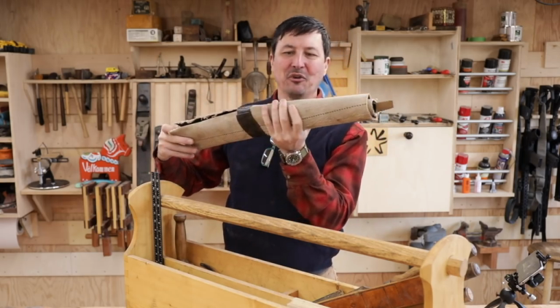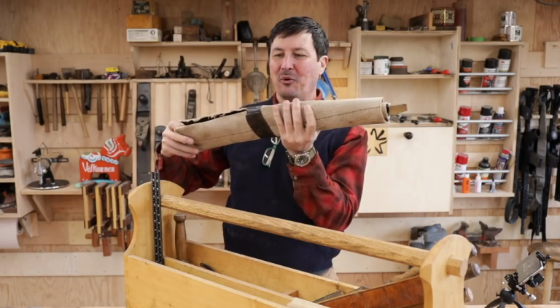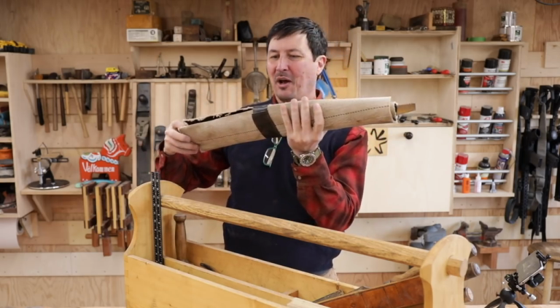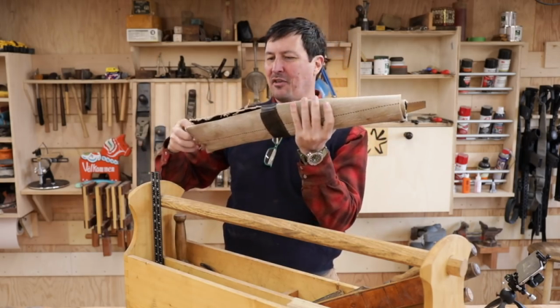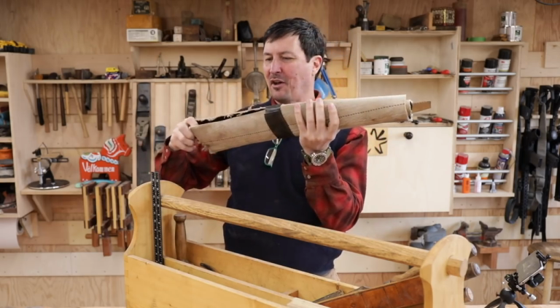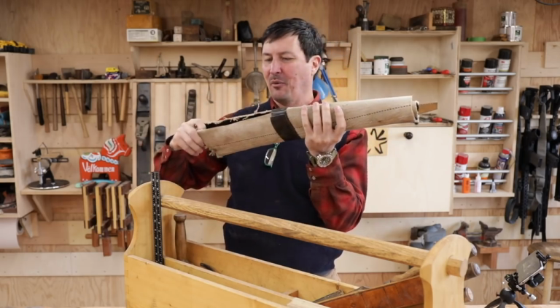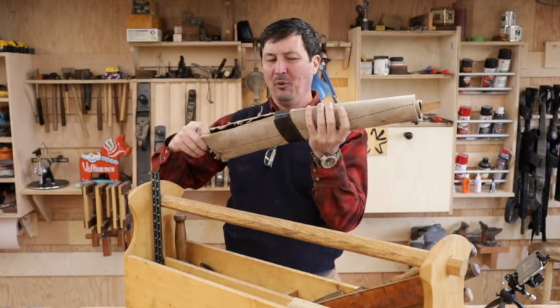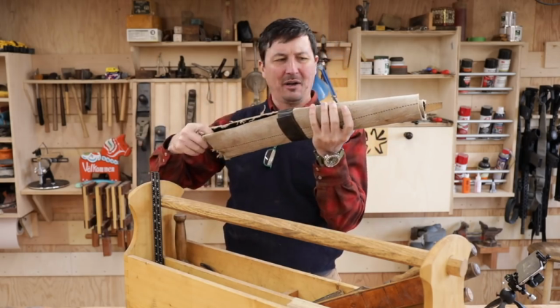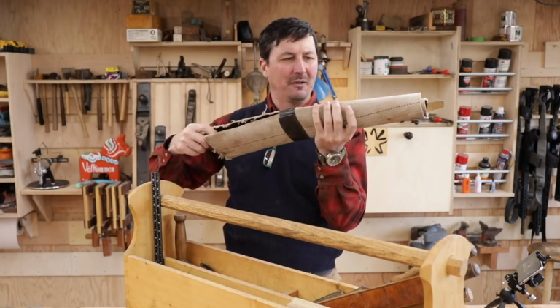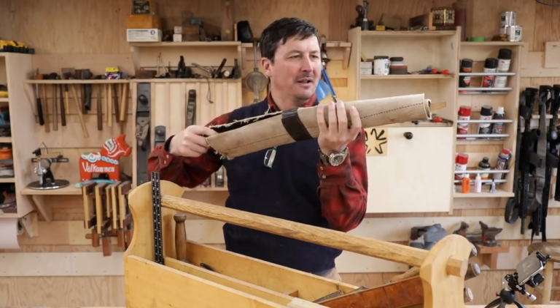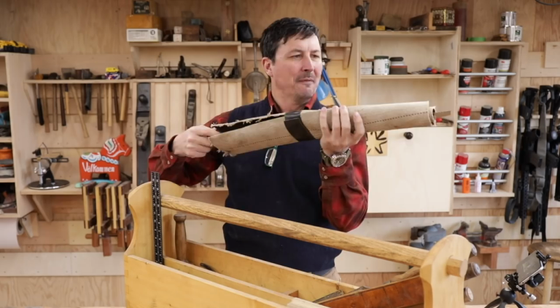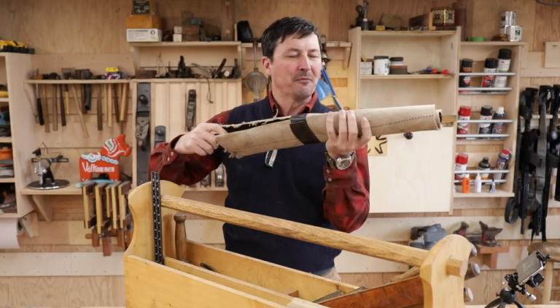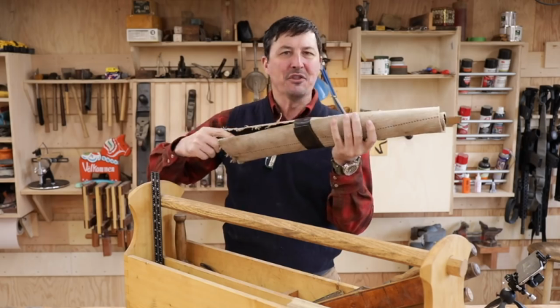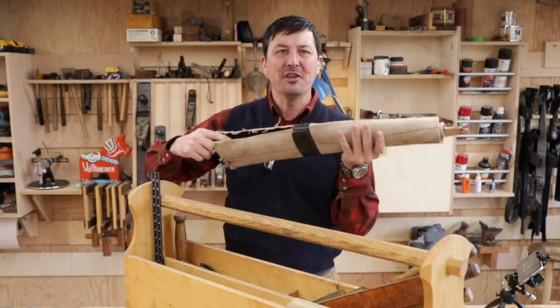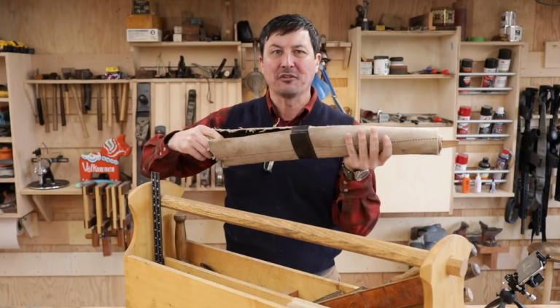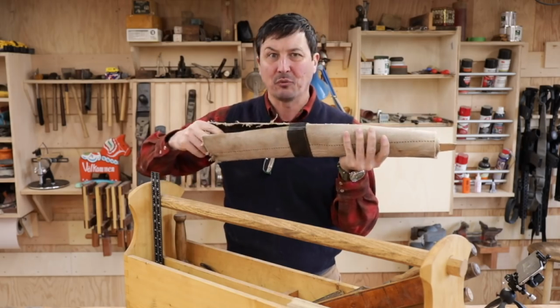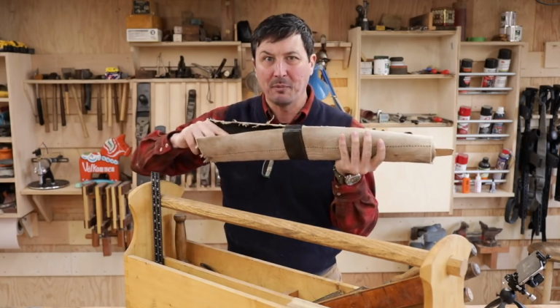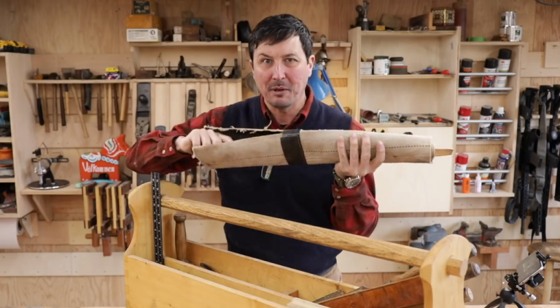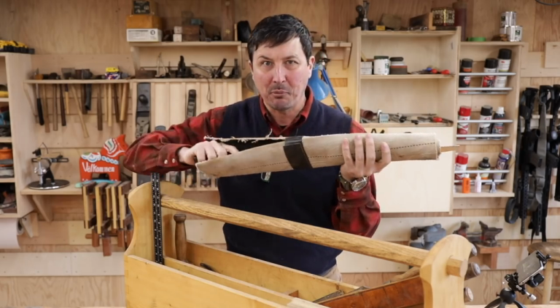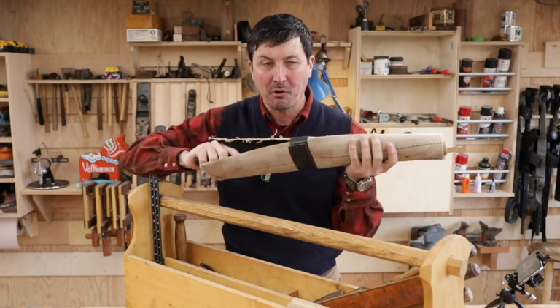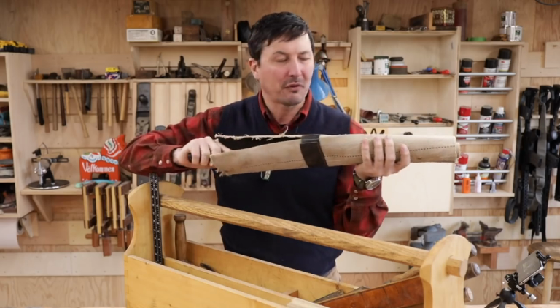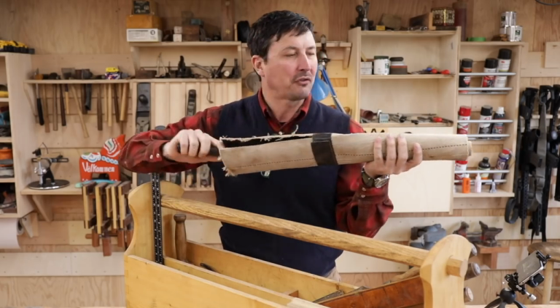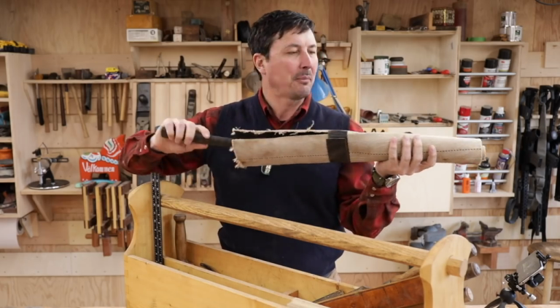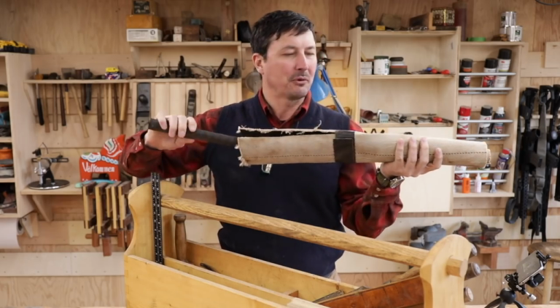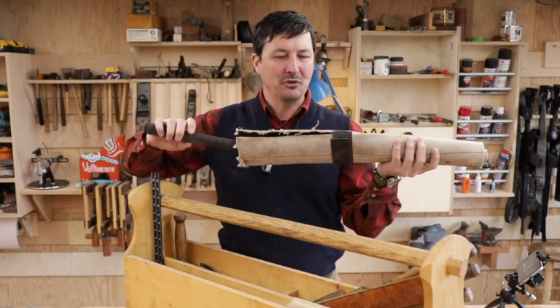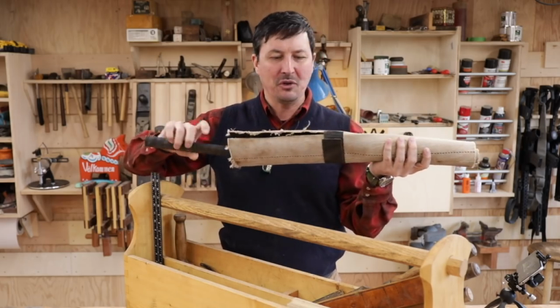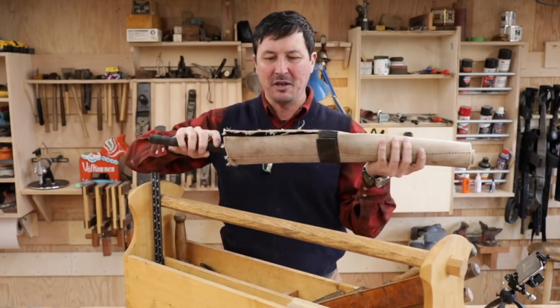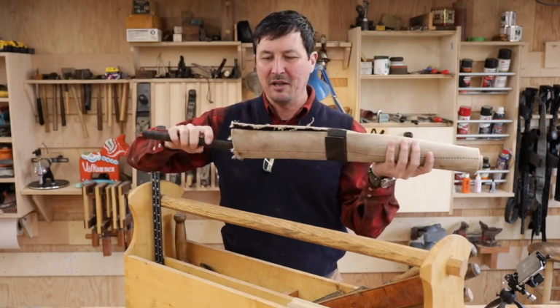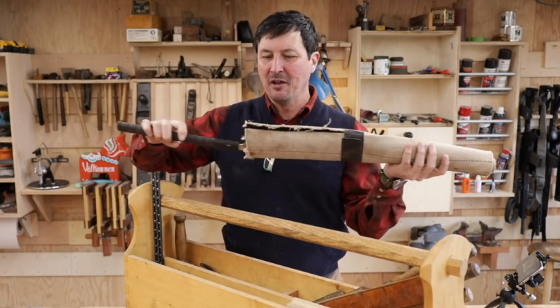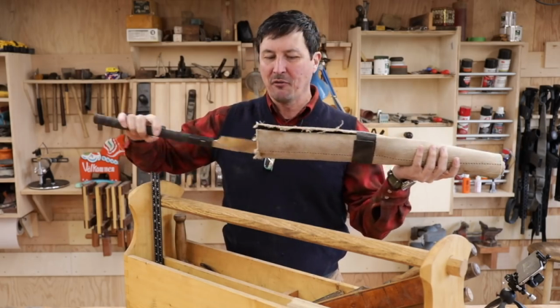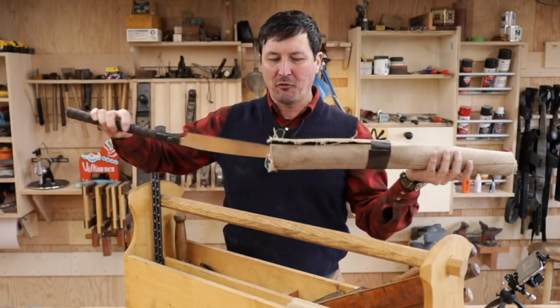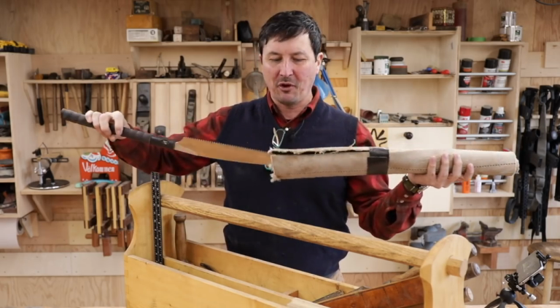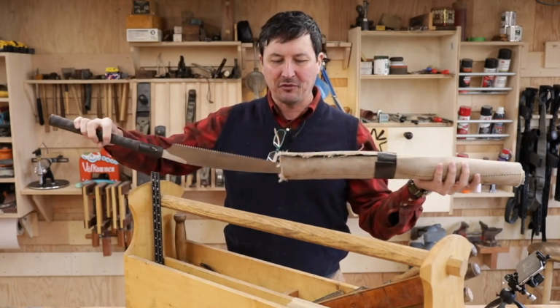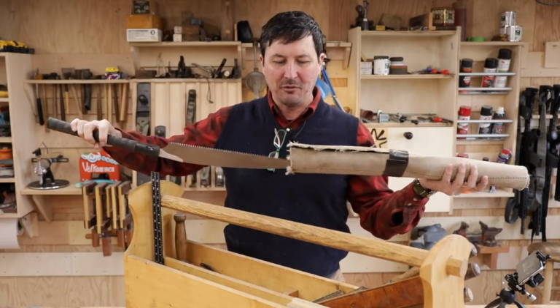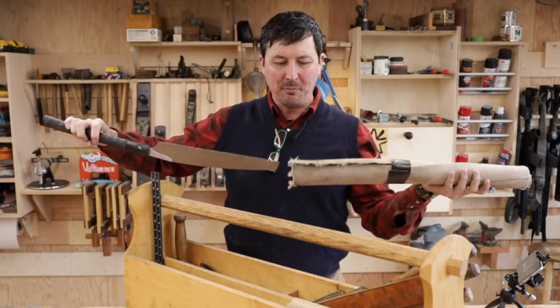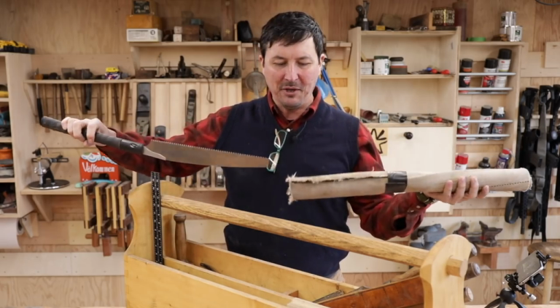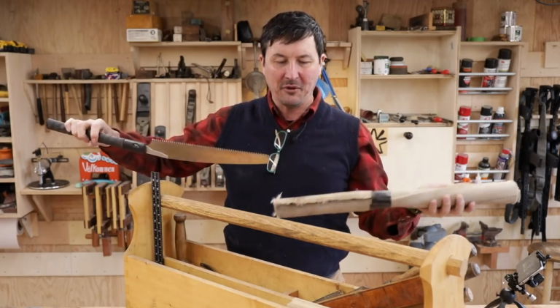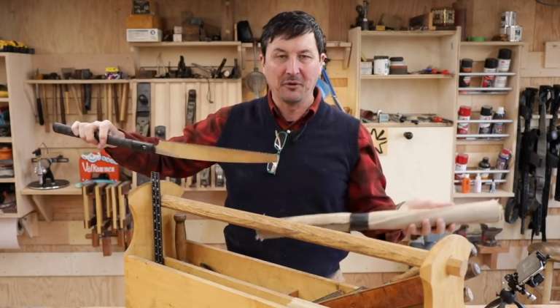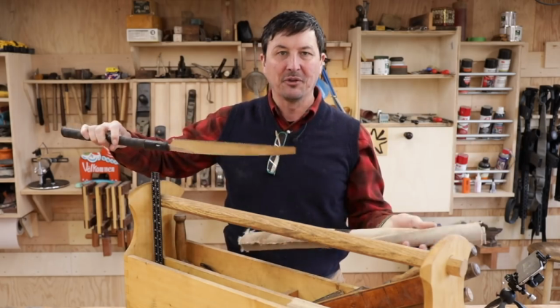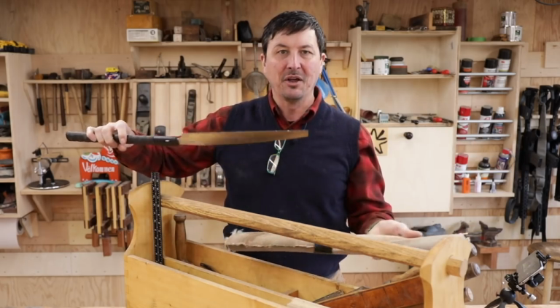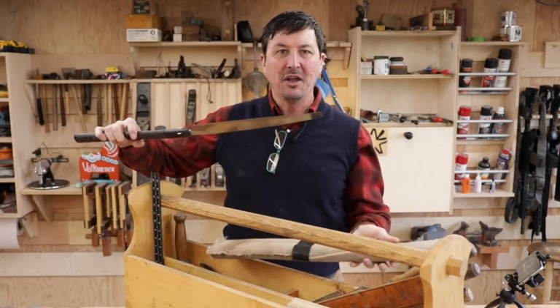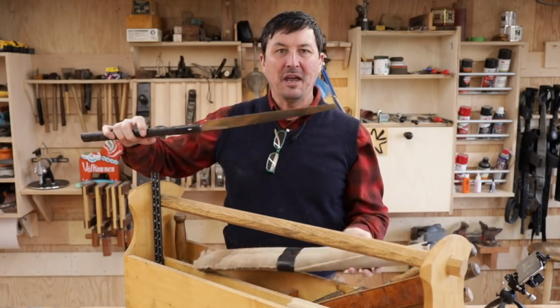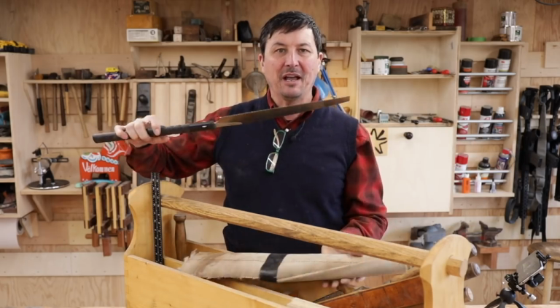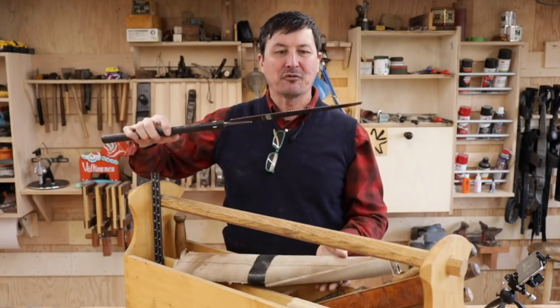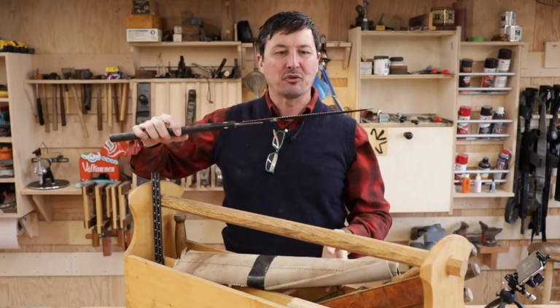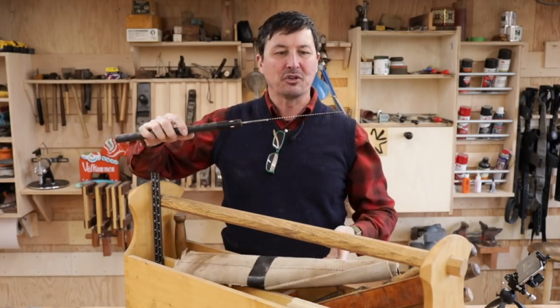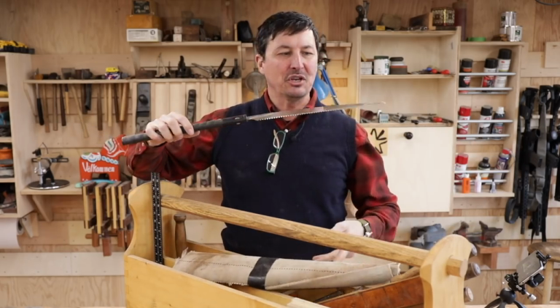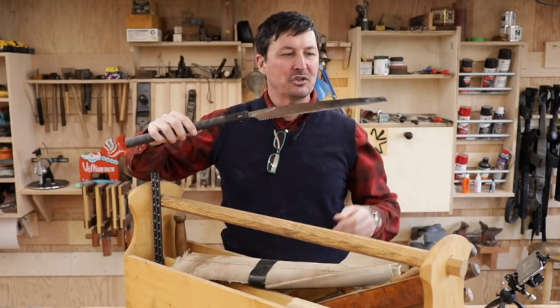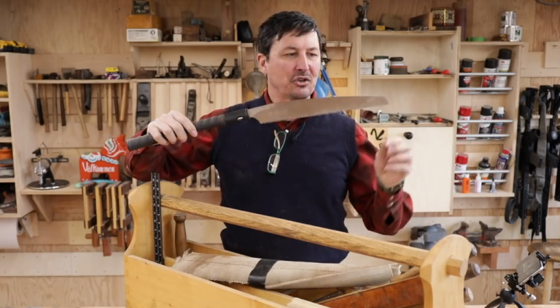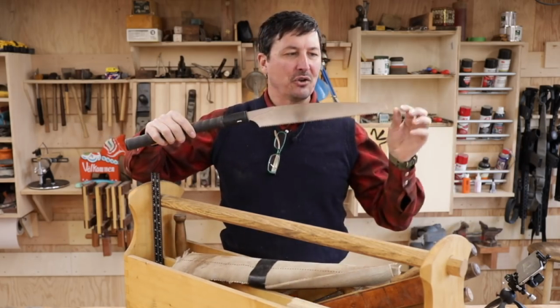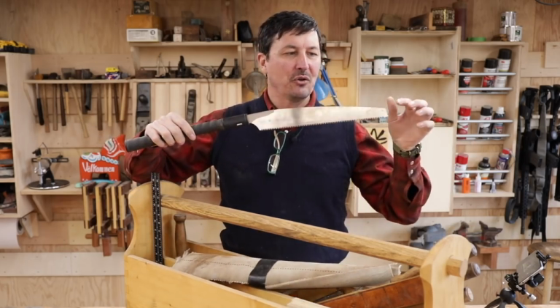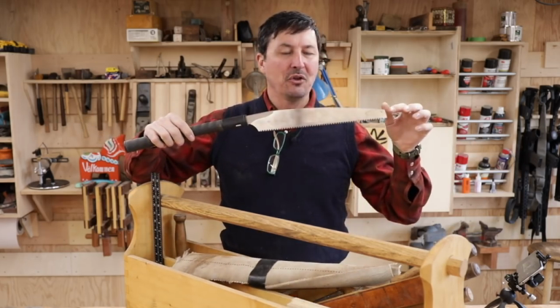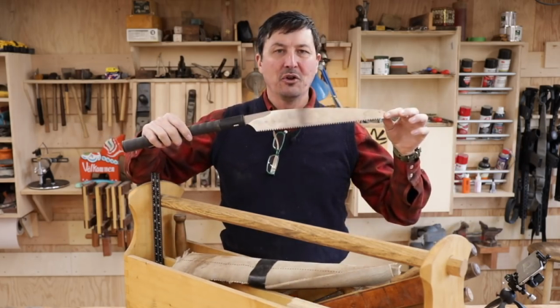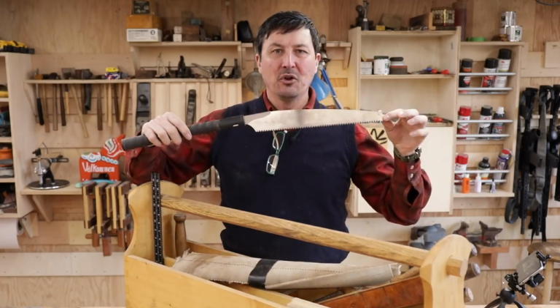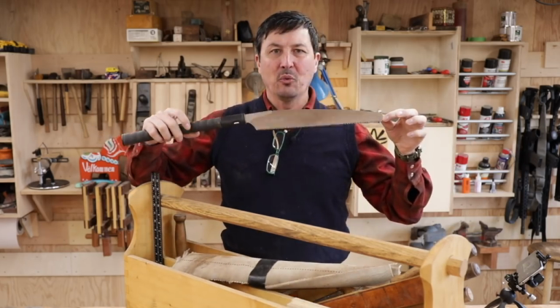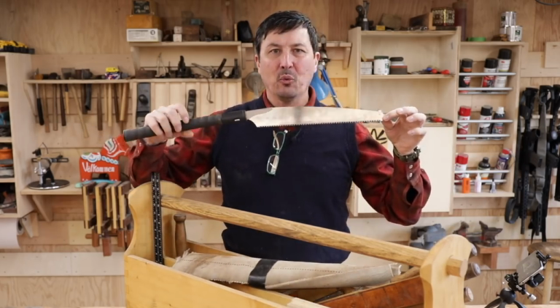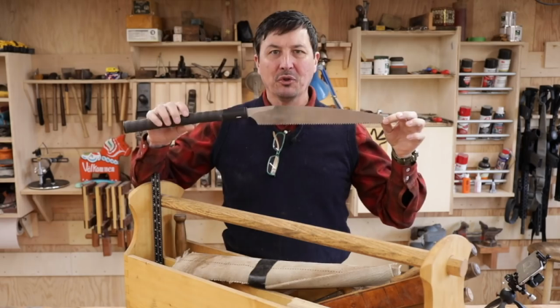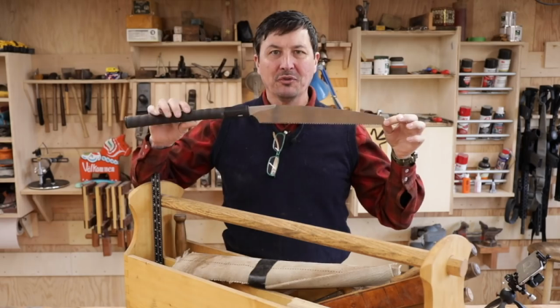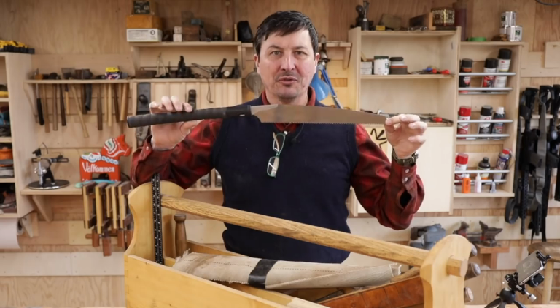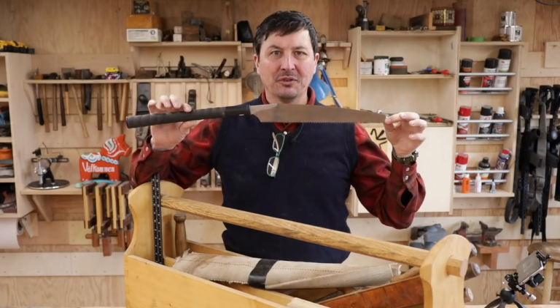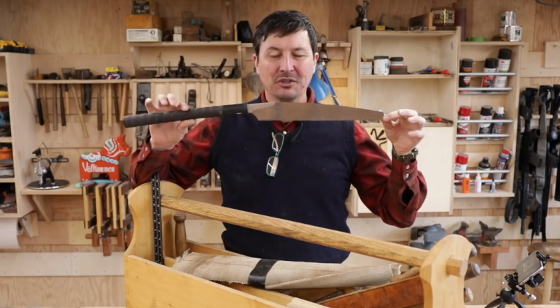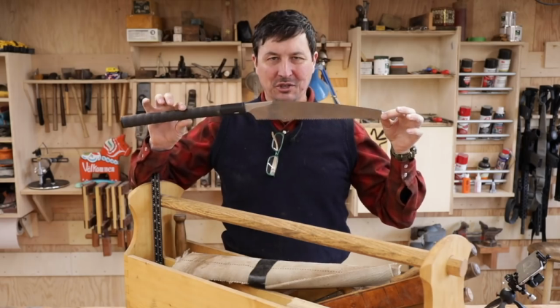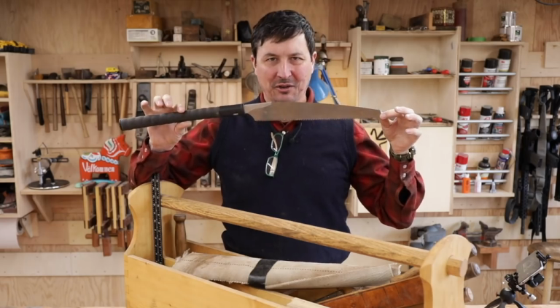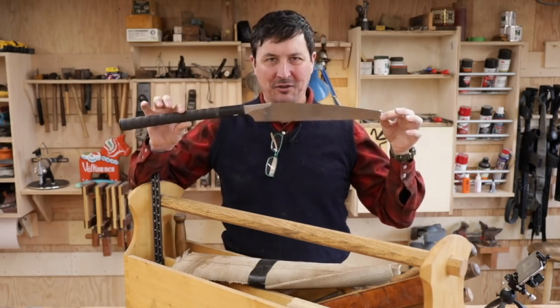So I thought this will be a perfect opportunity for us to build a traditional wooden sheath.